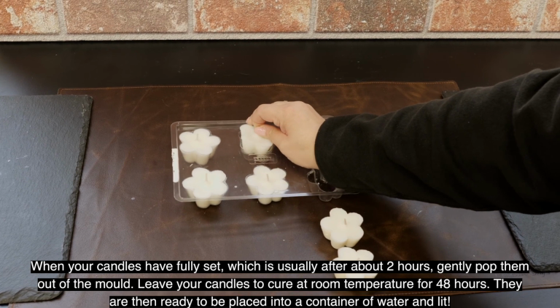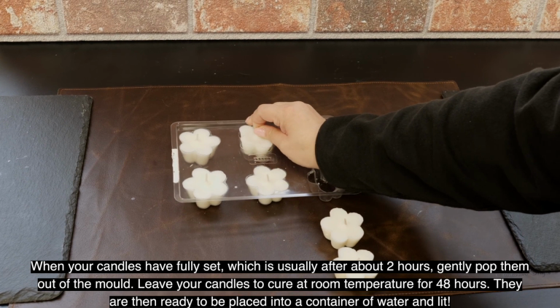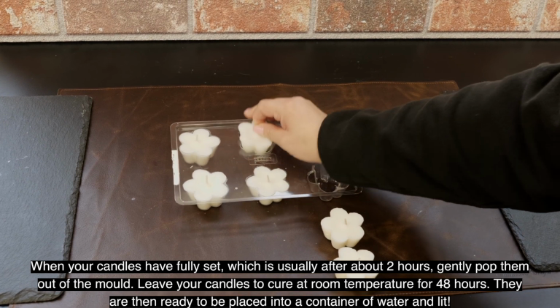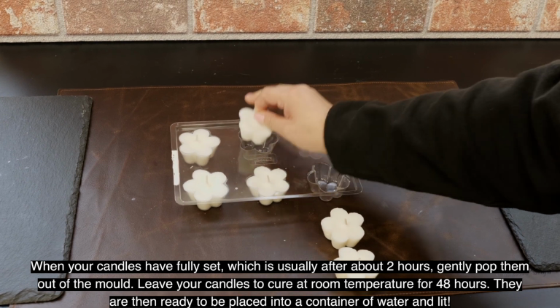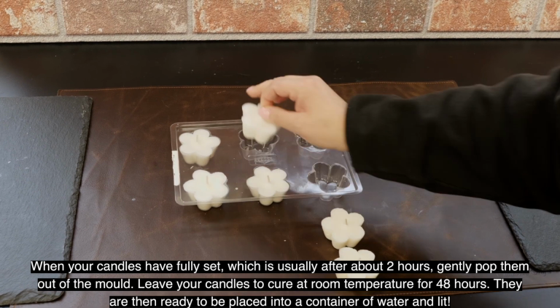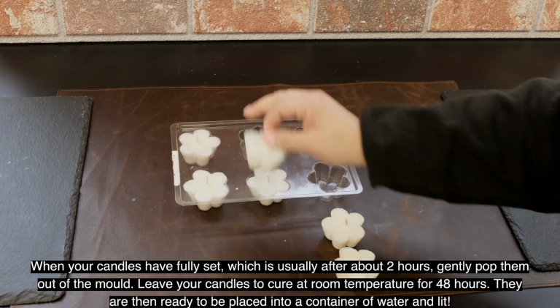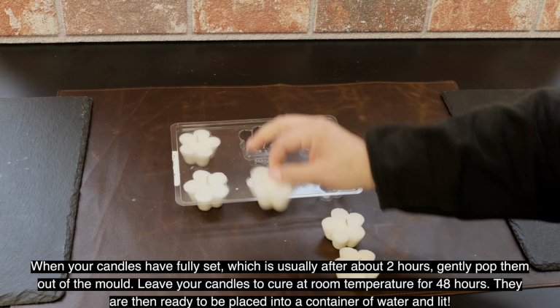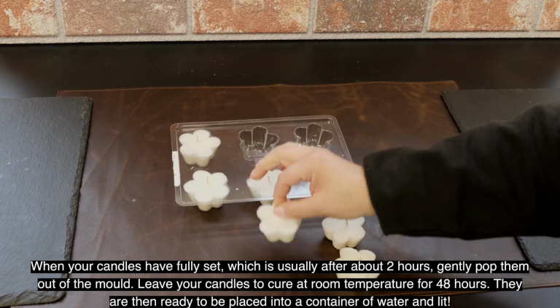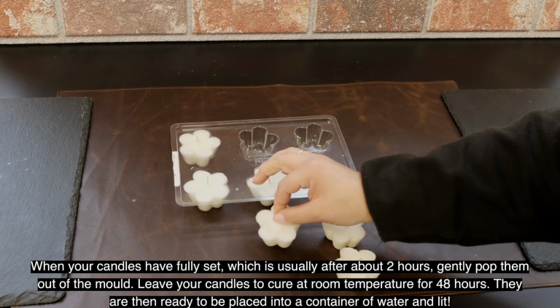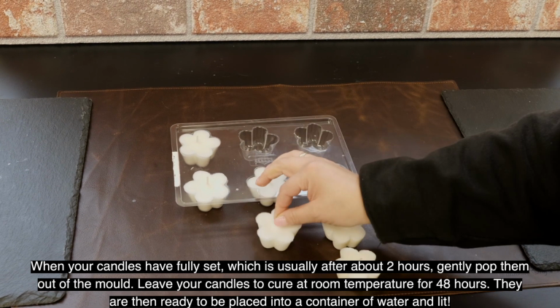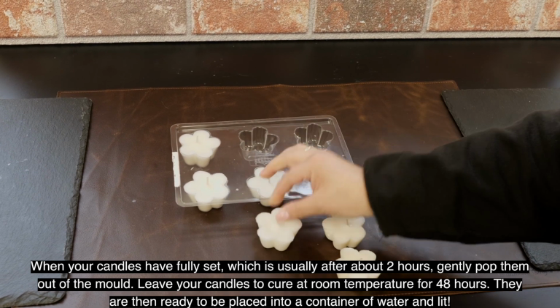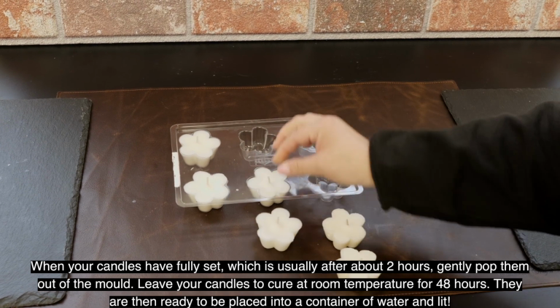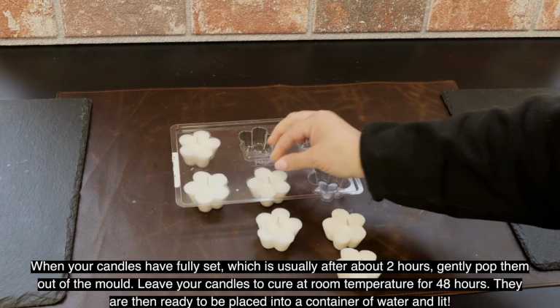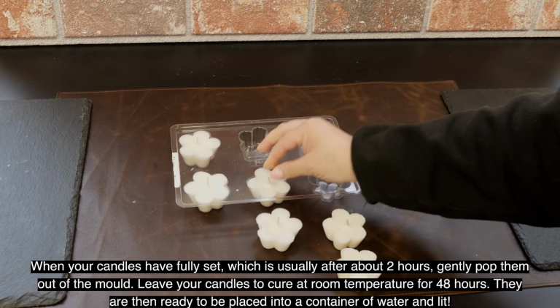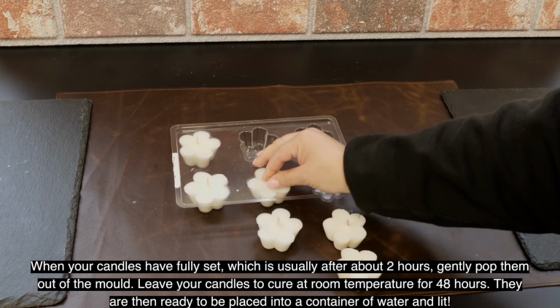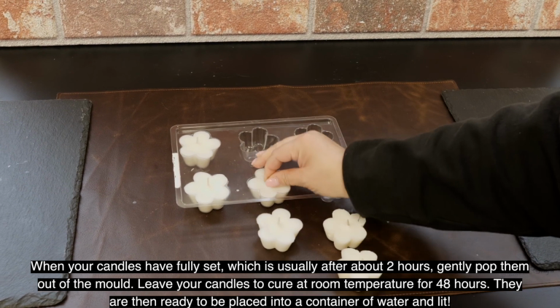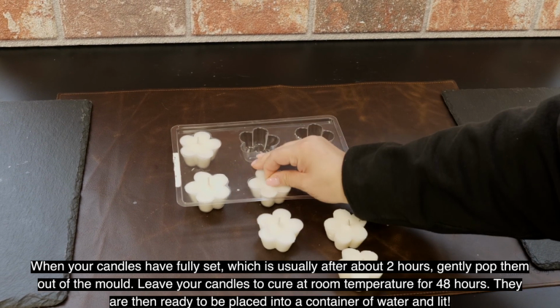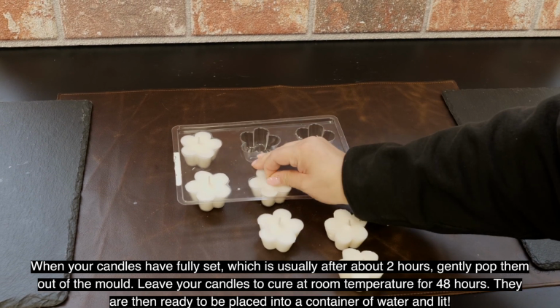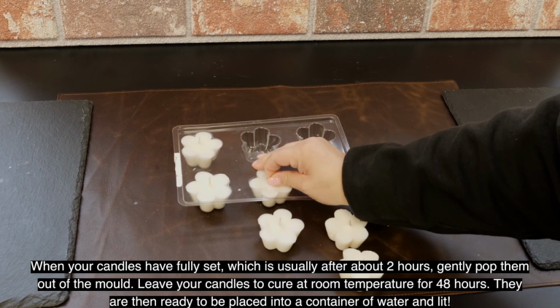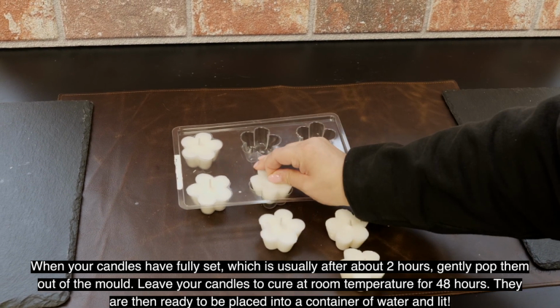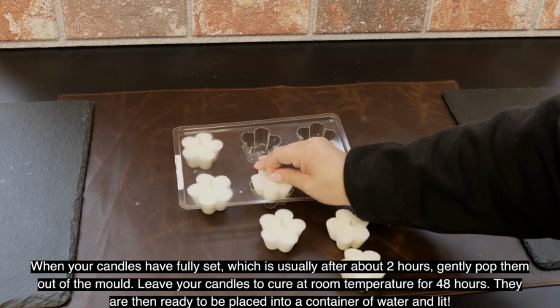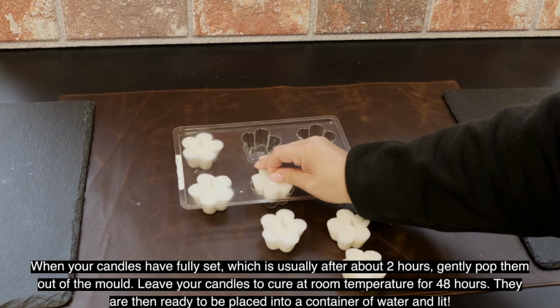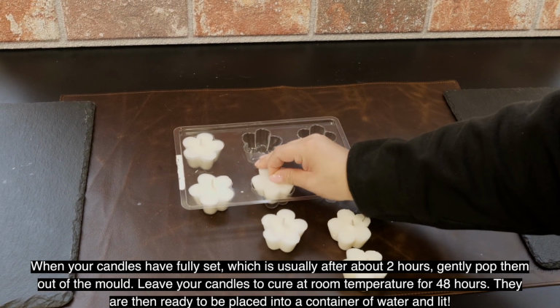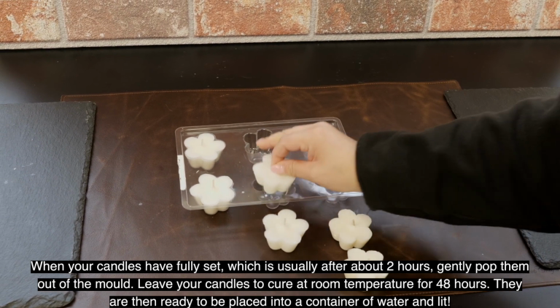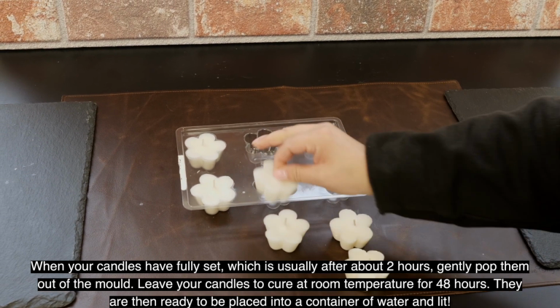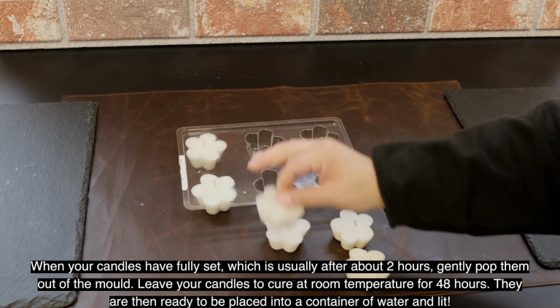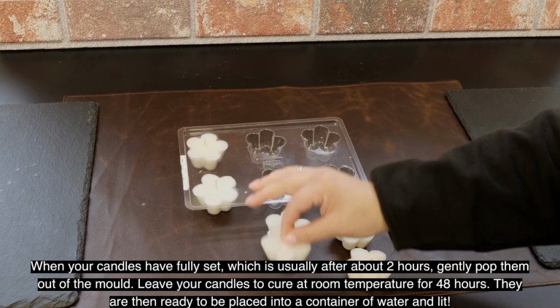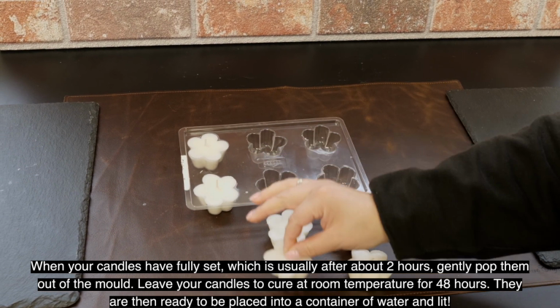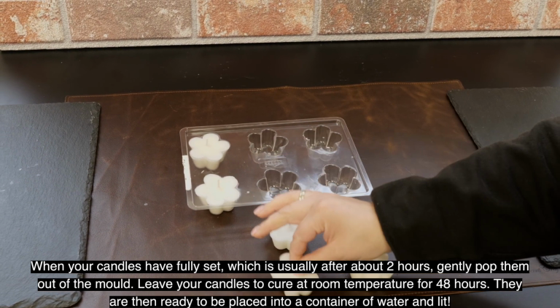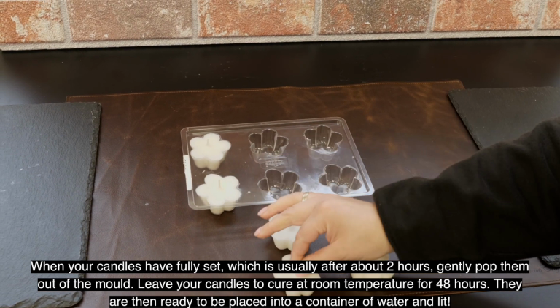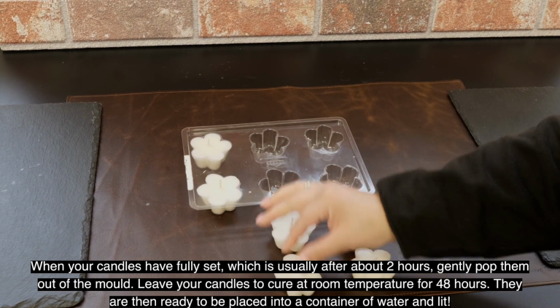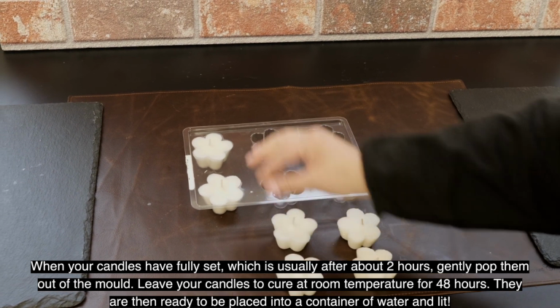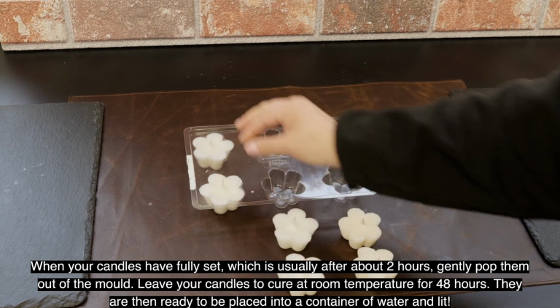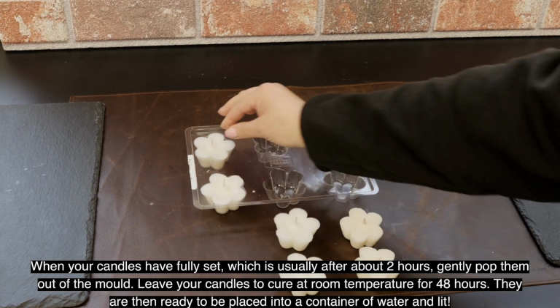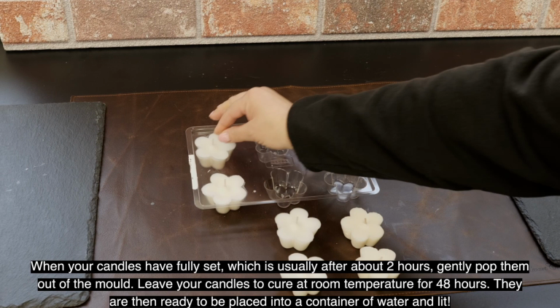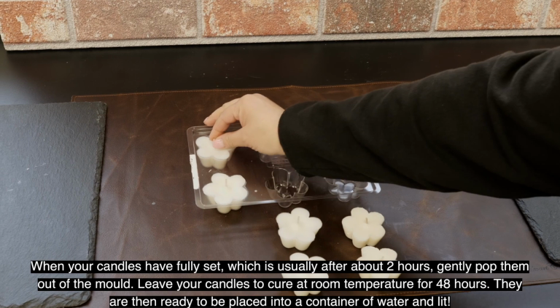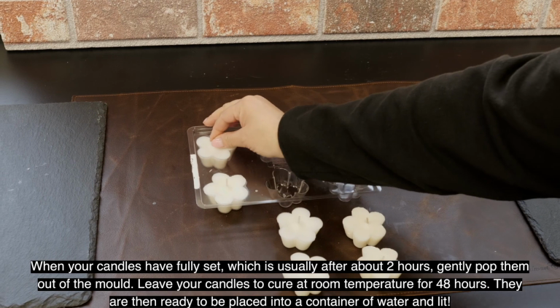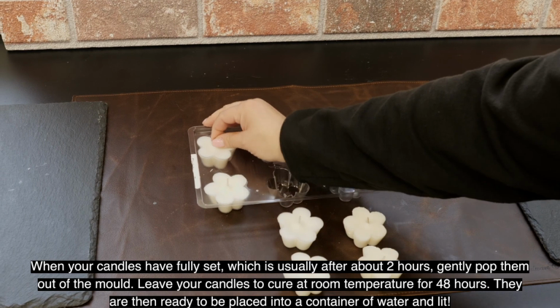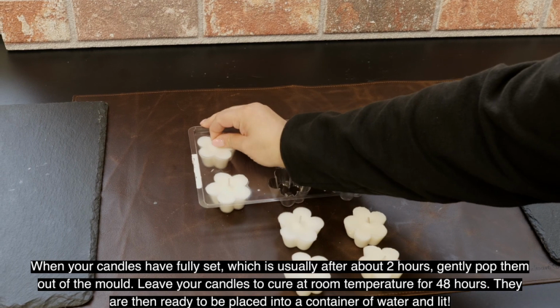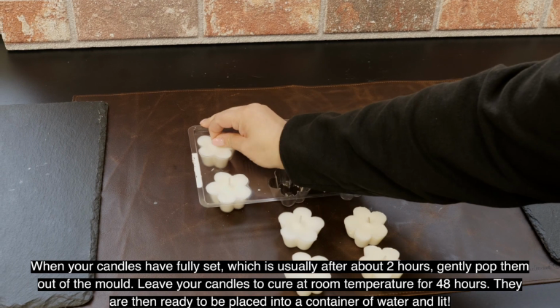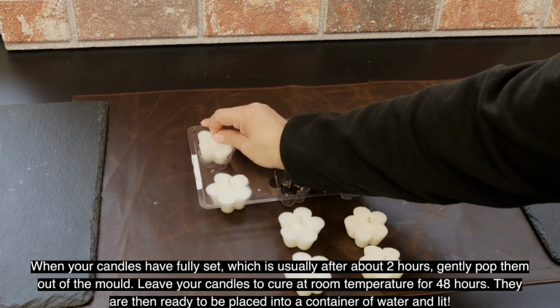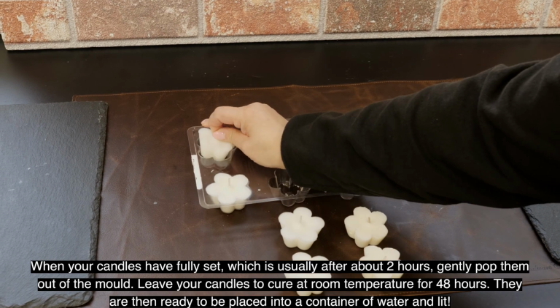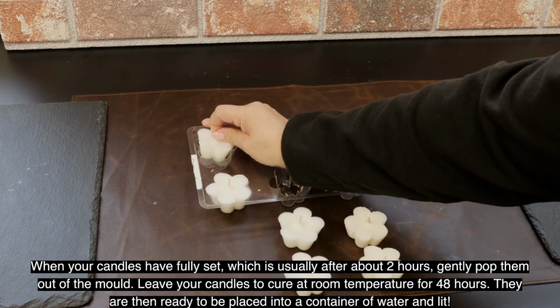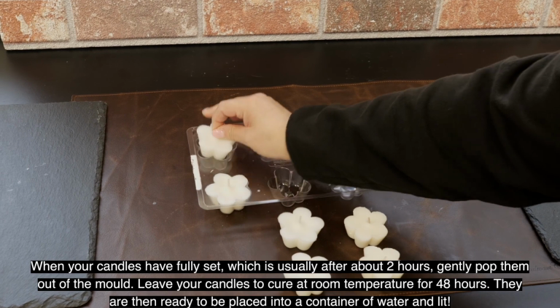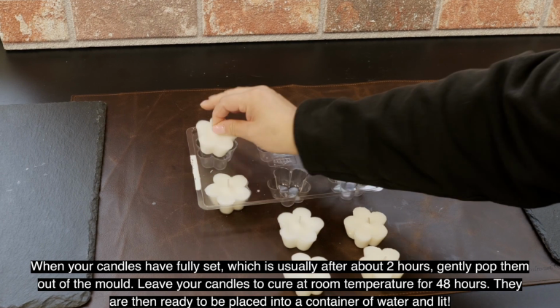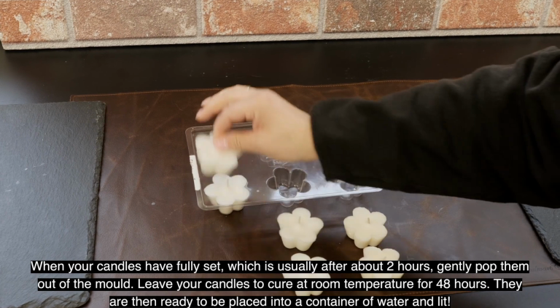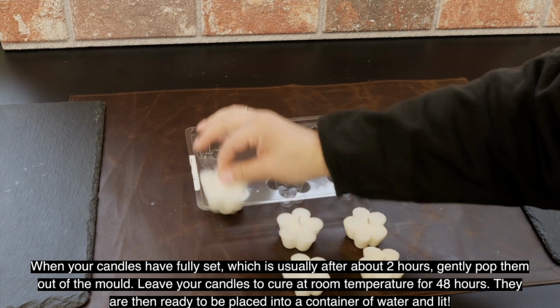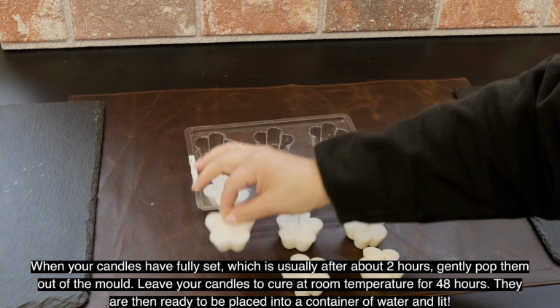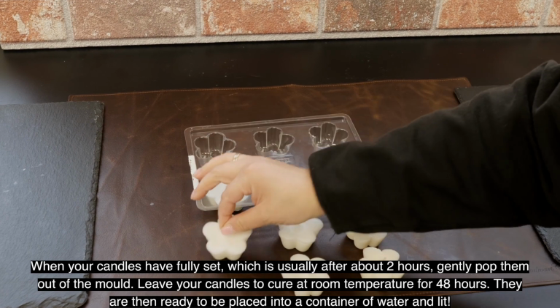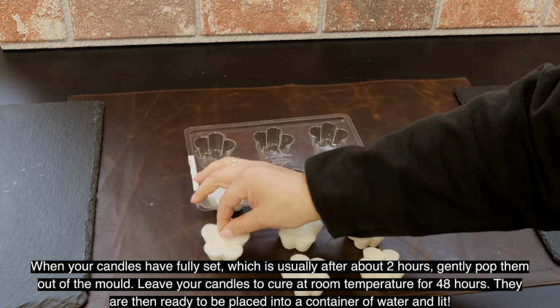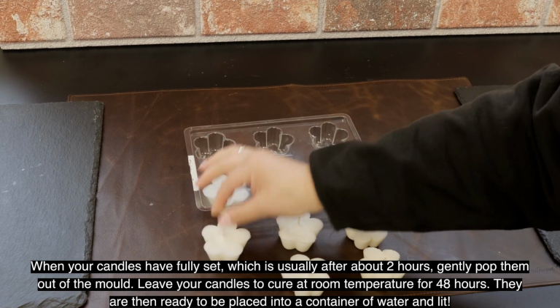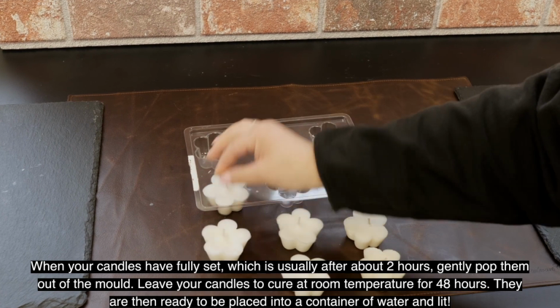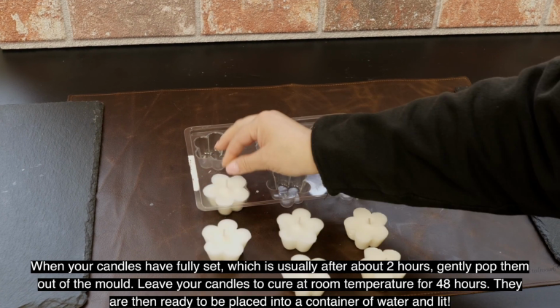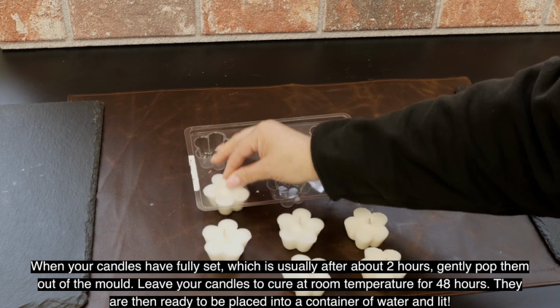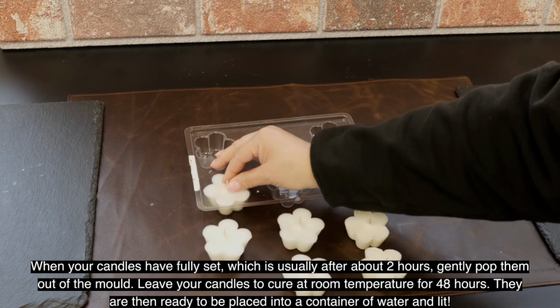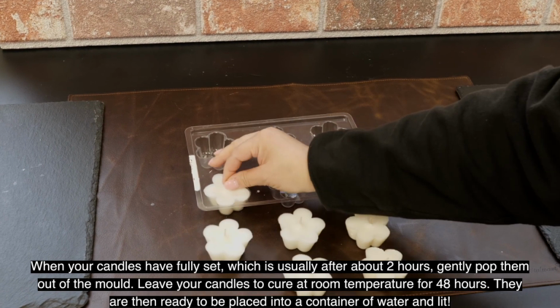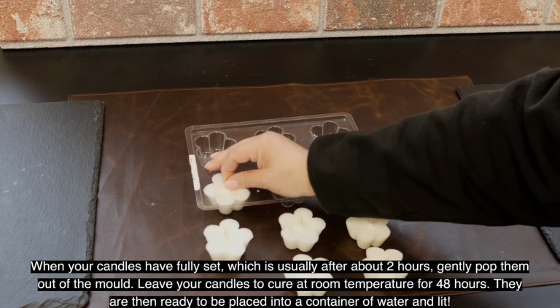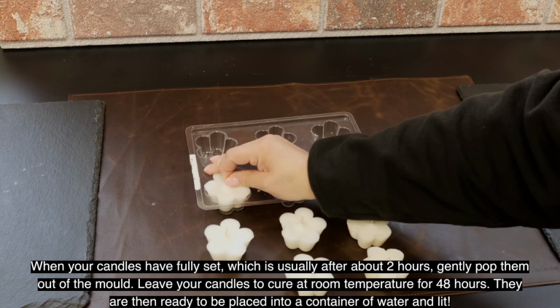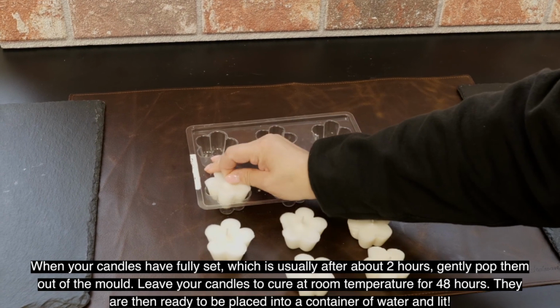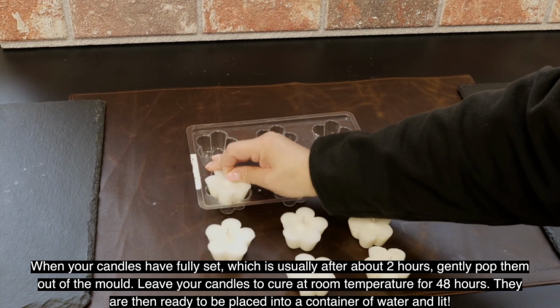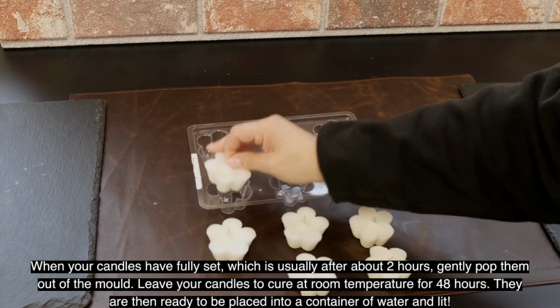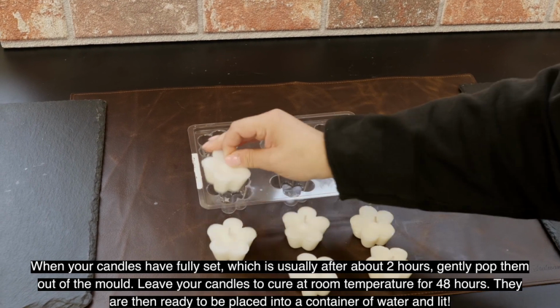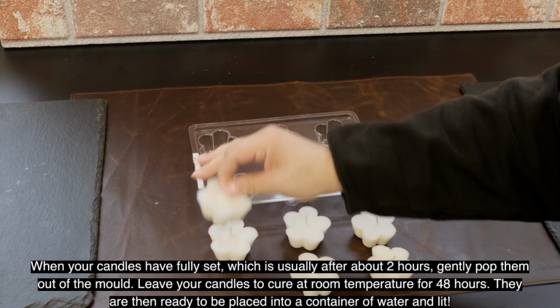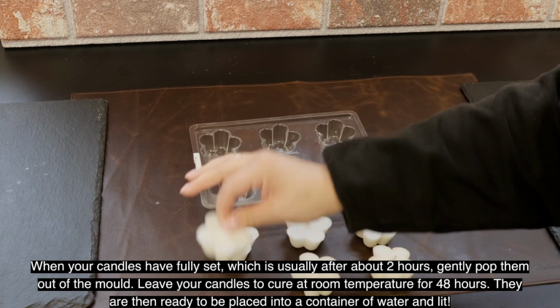Leave your candles to cure at room temperature for 48 hours. They are then ready to be placed into a container of water and lit.